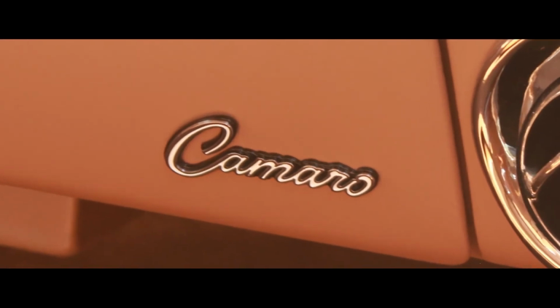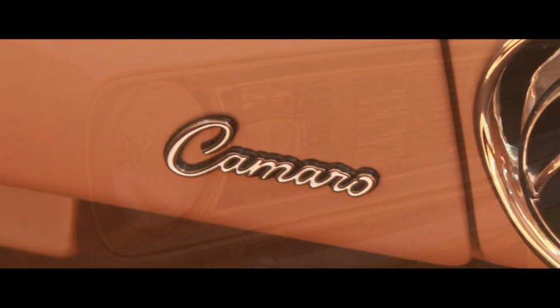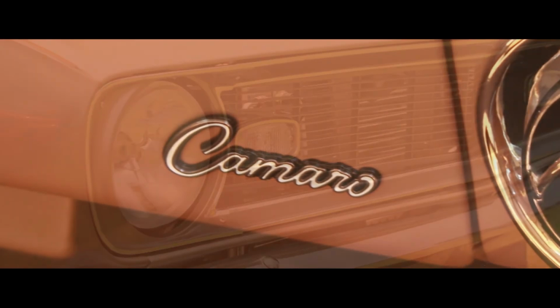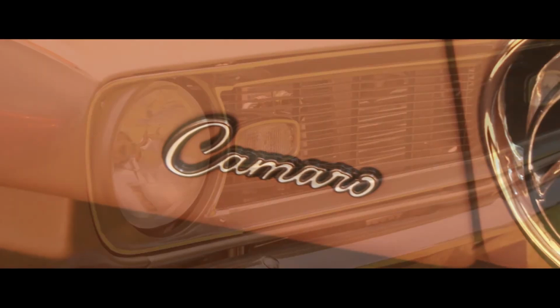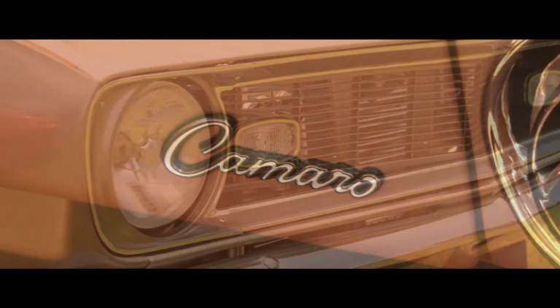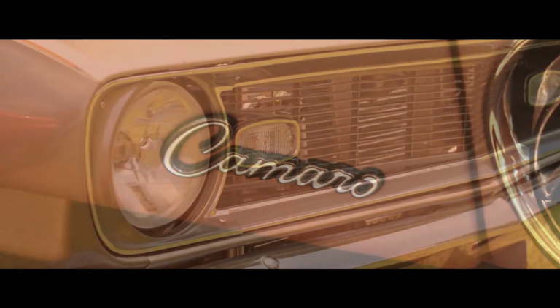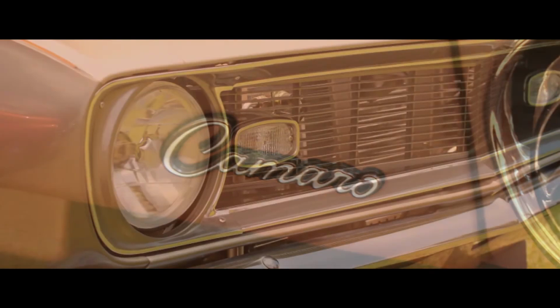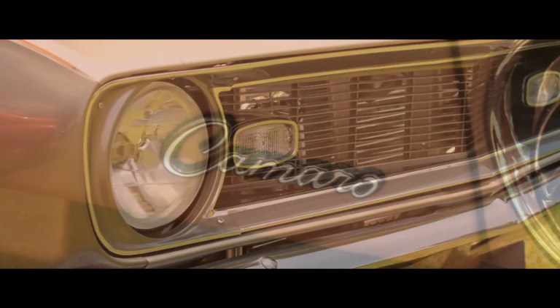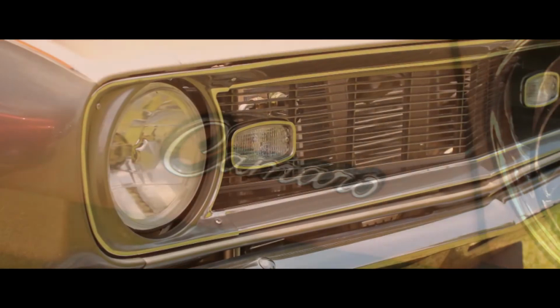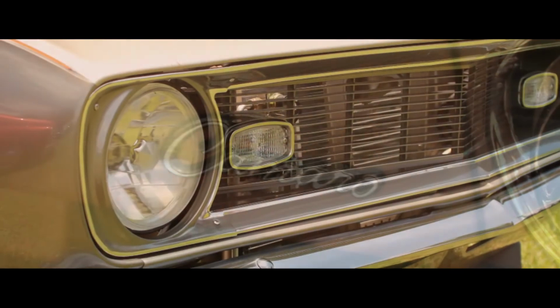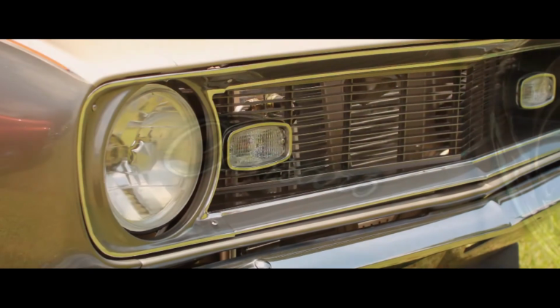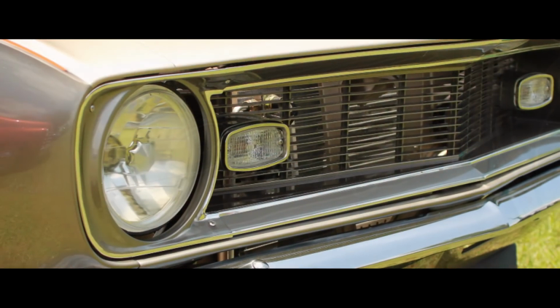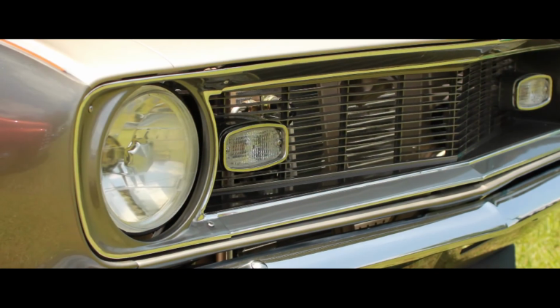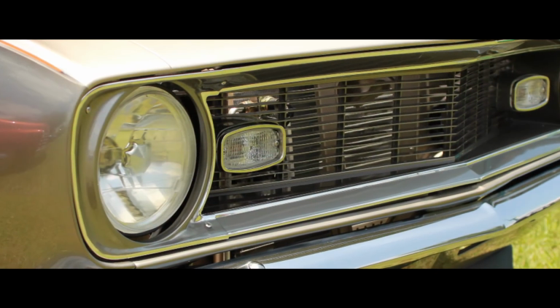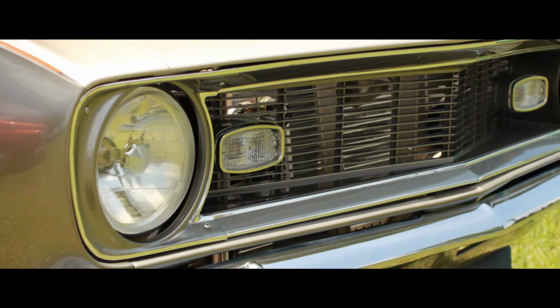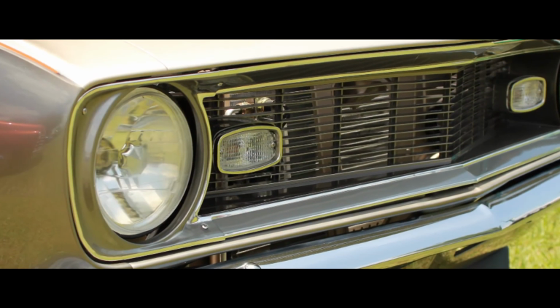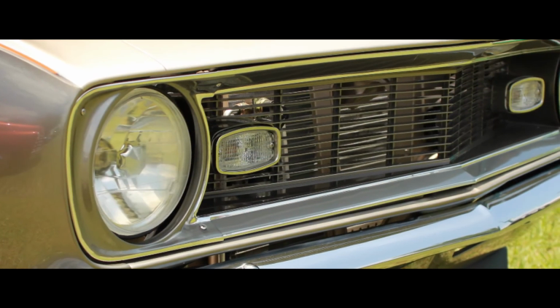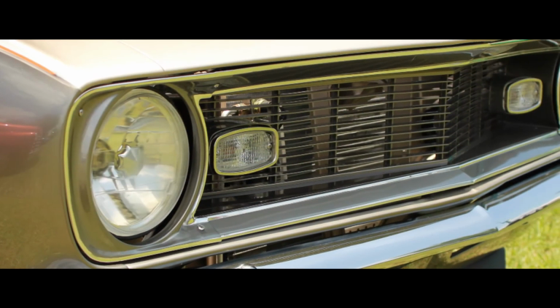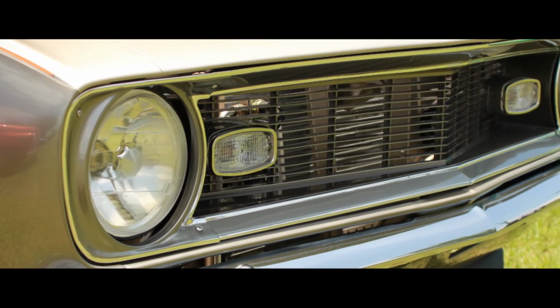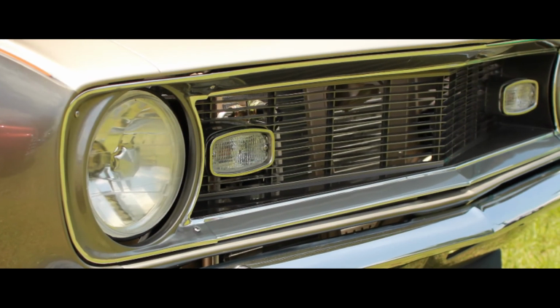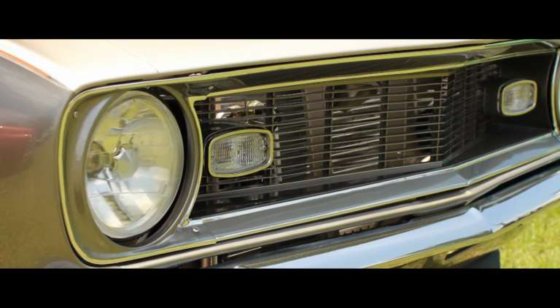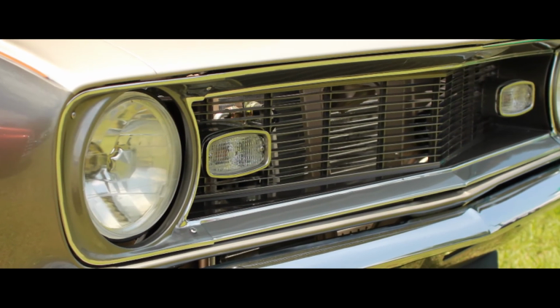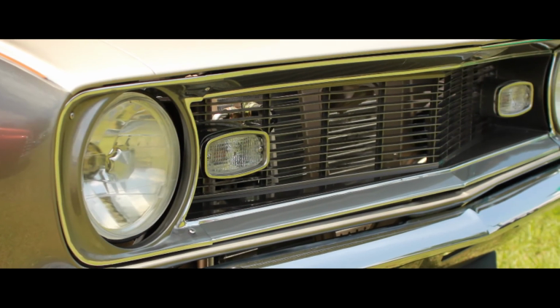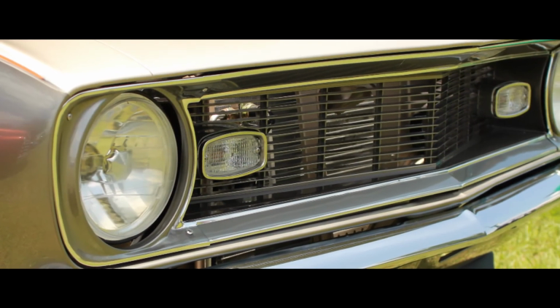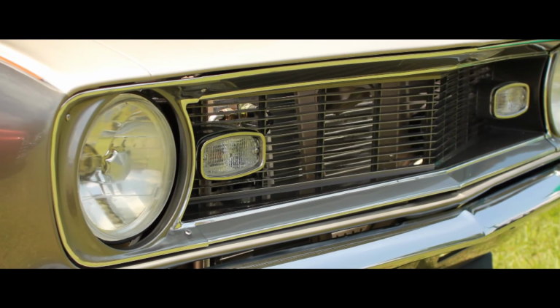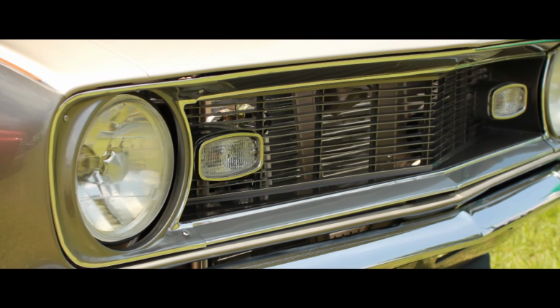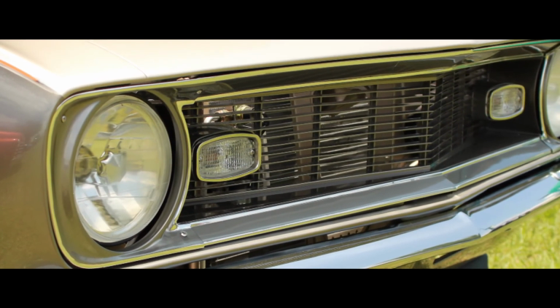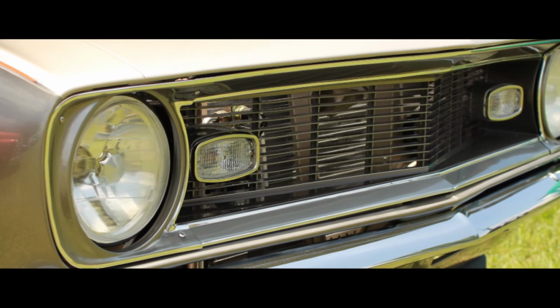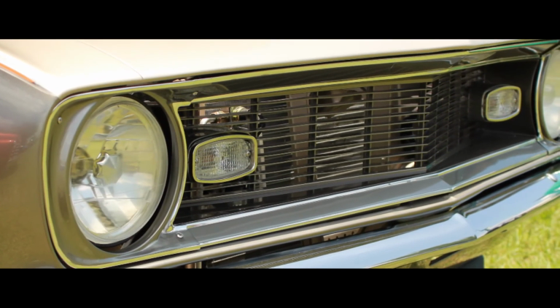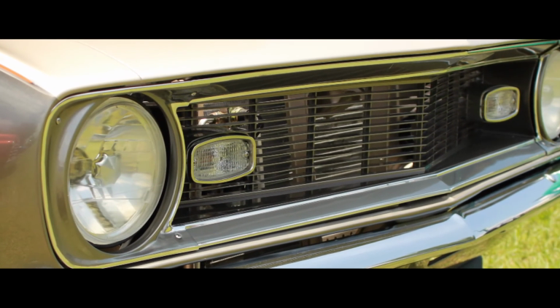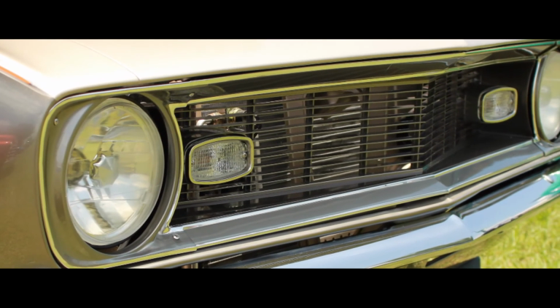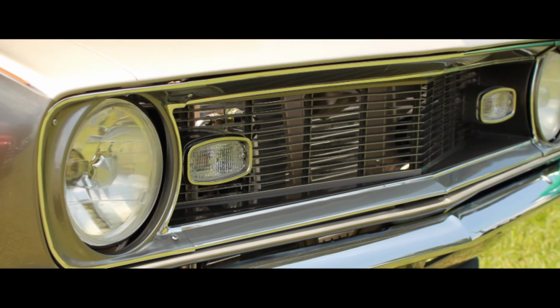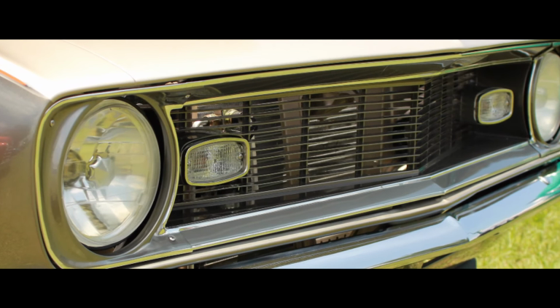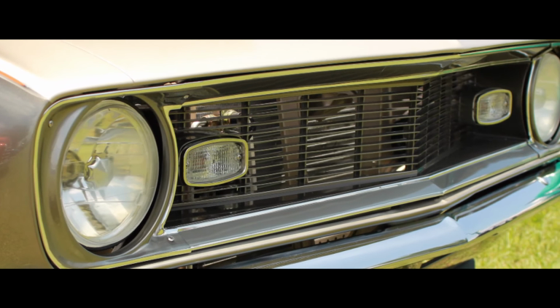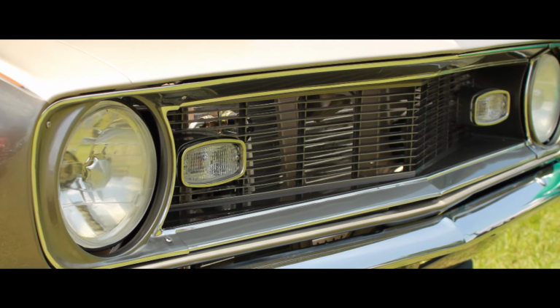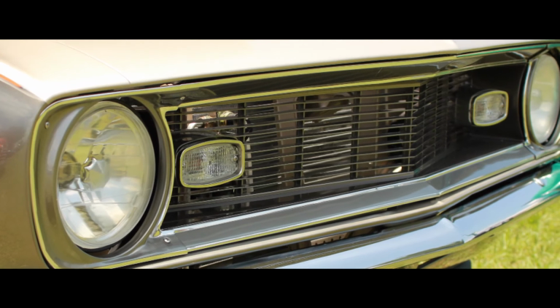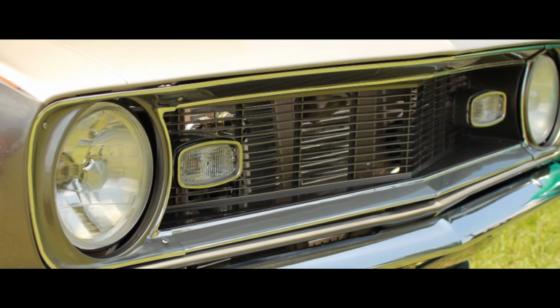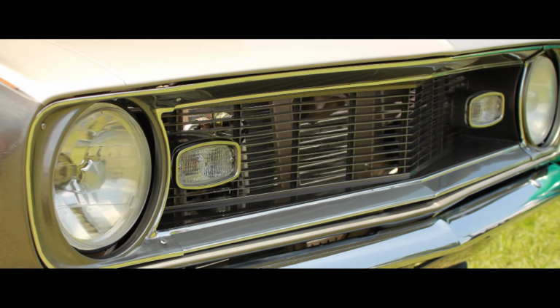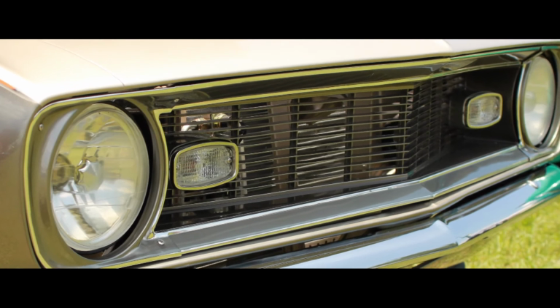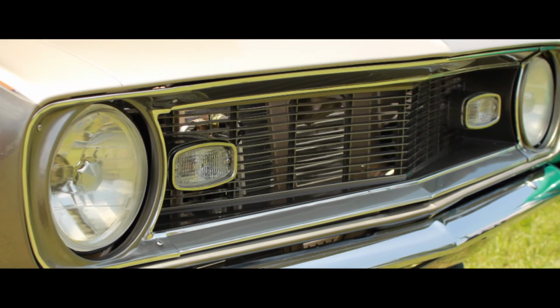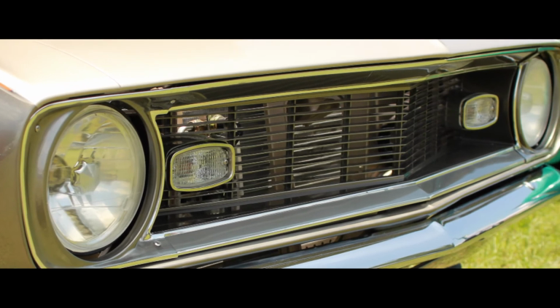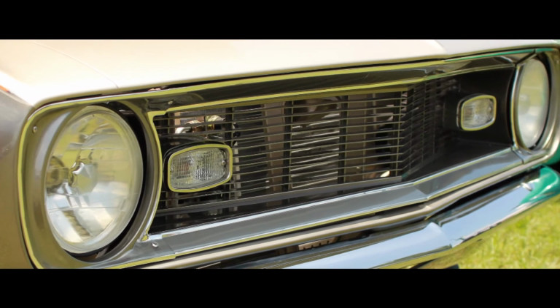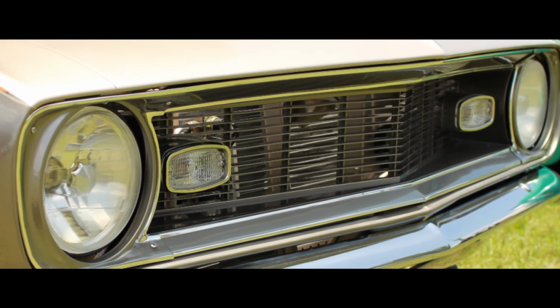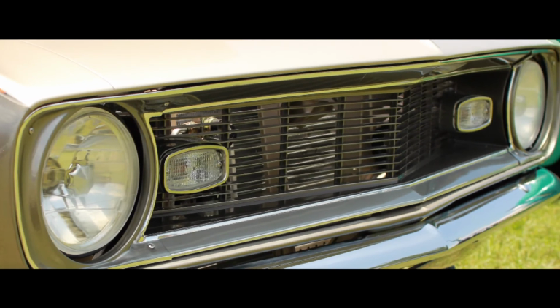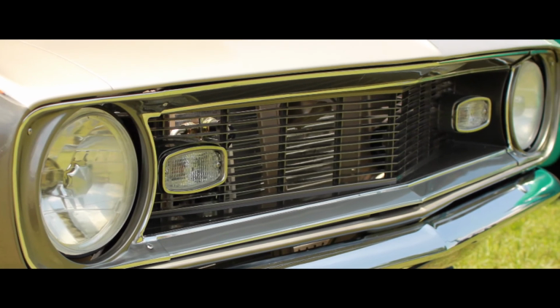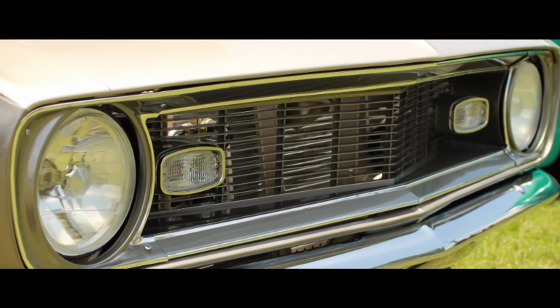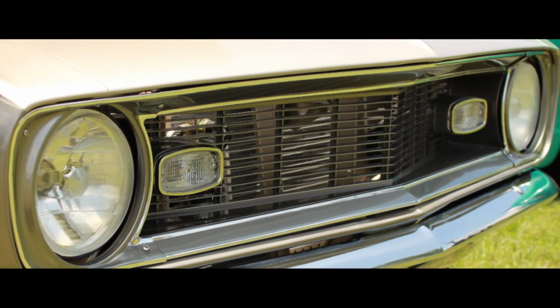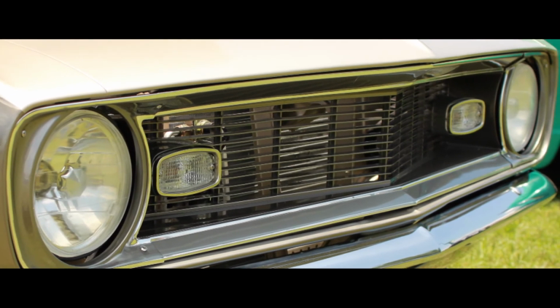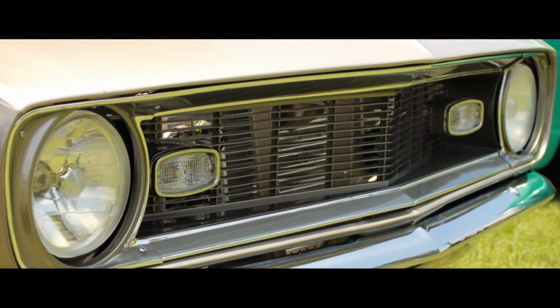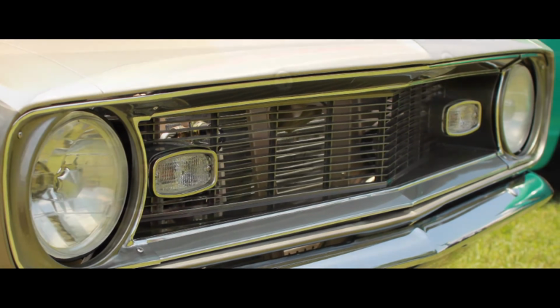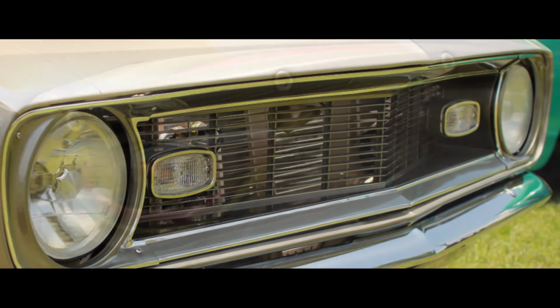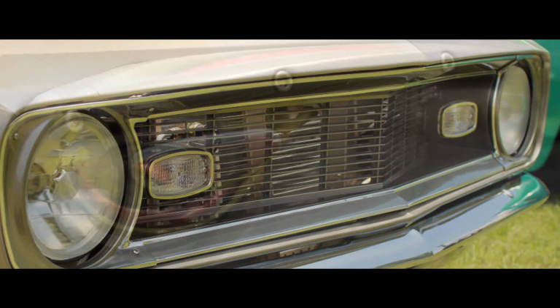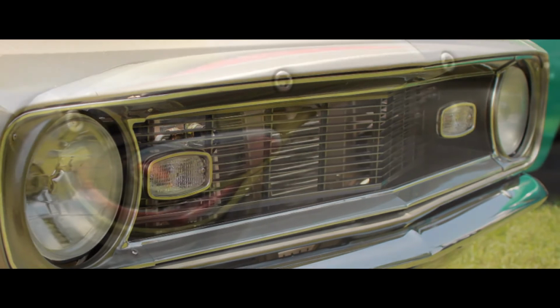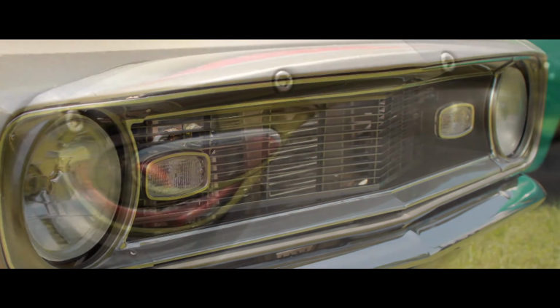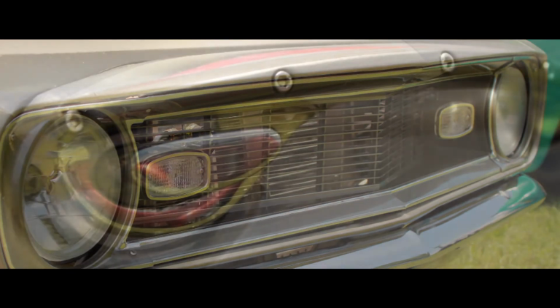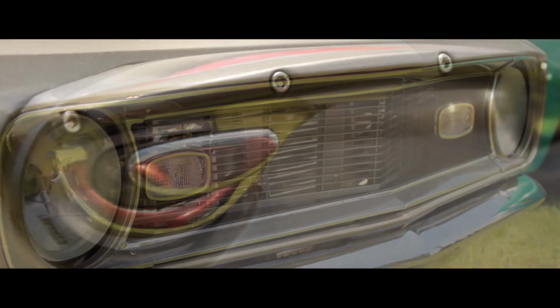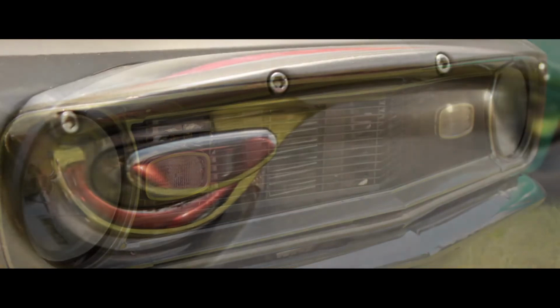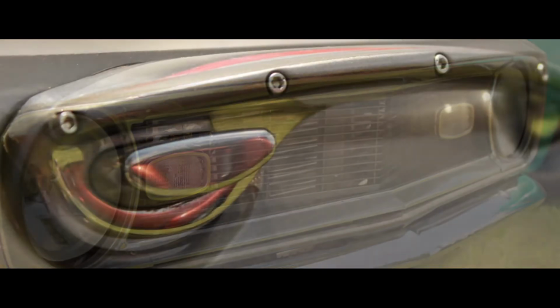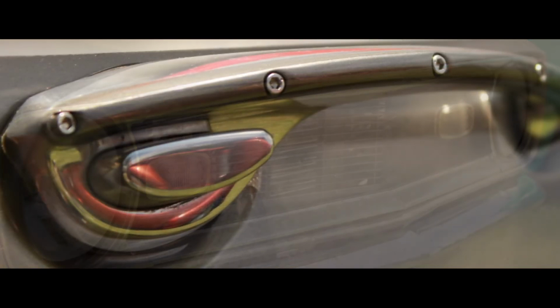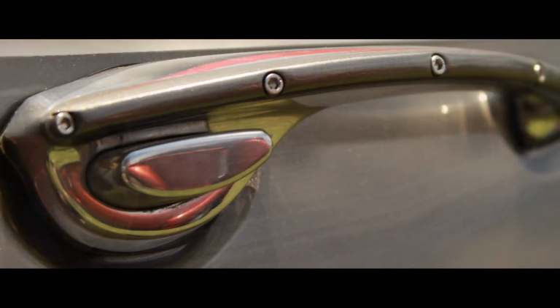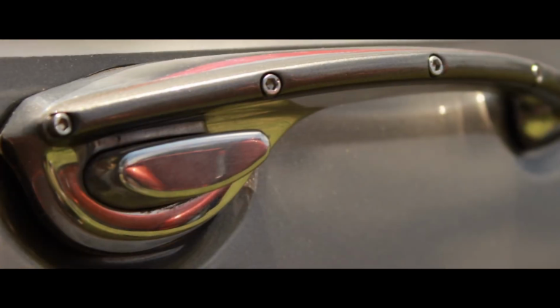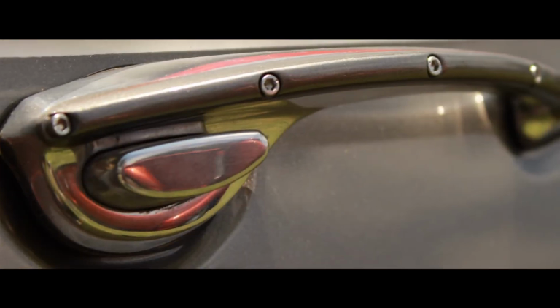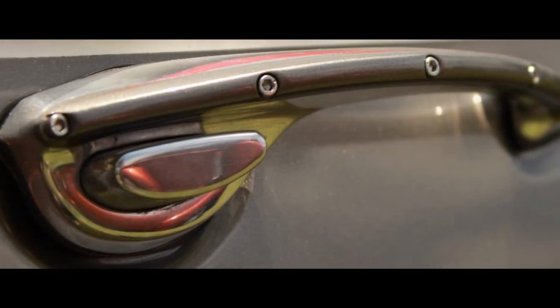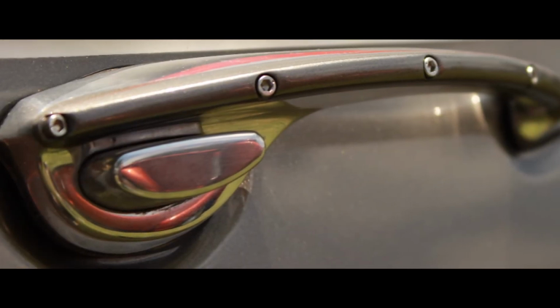The car has made three or four shows now, and it's like a good-looking lady — it speaks for itself.